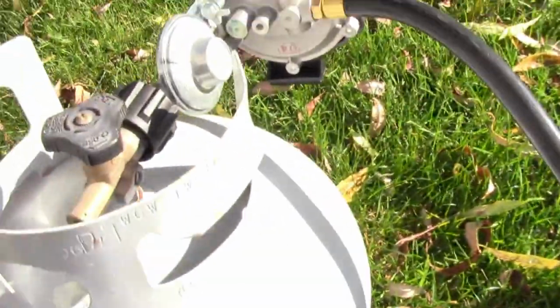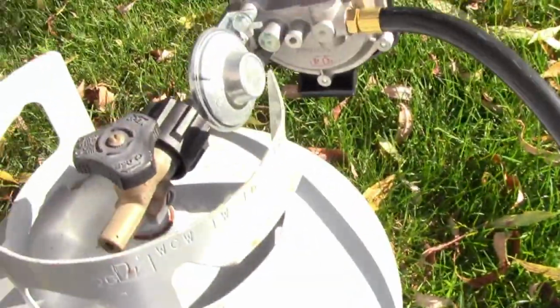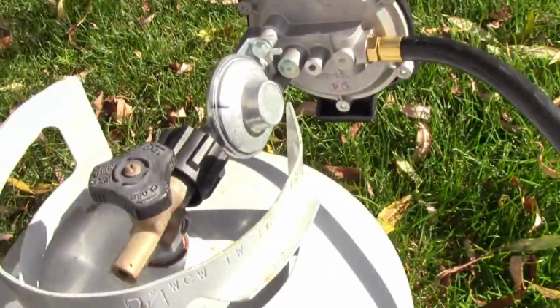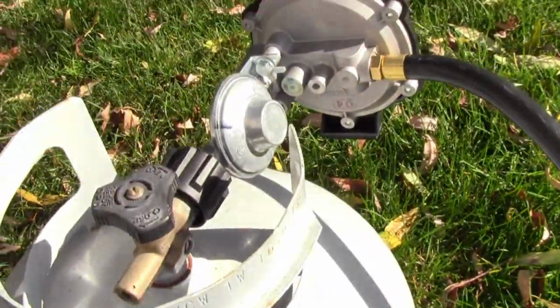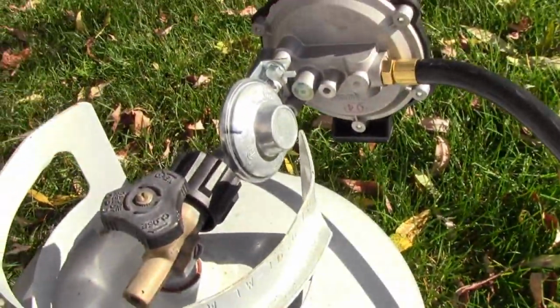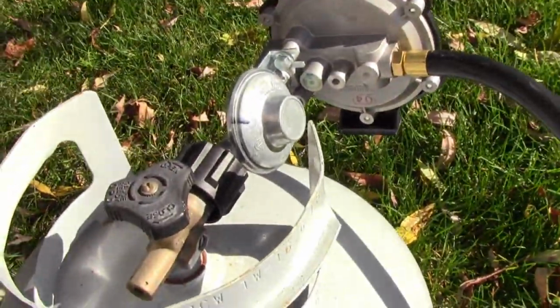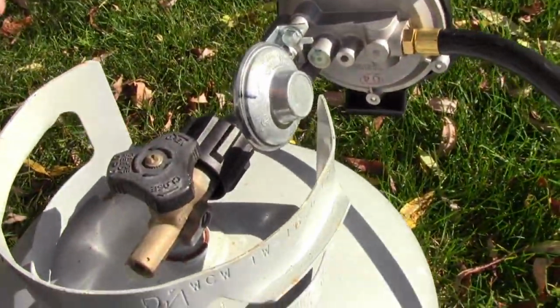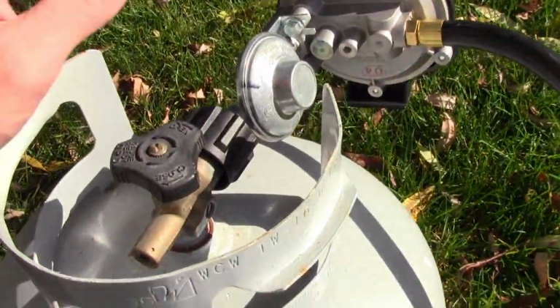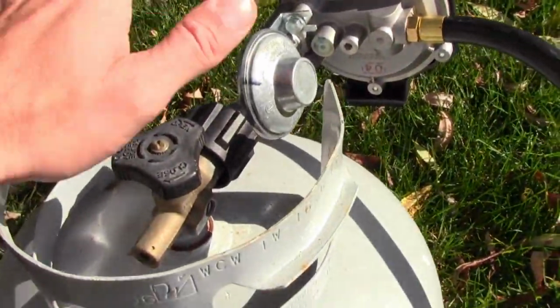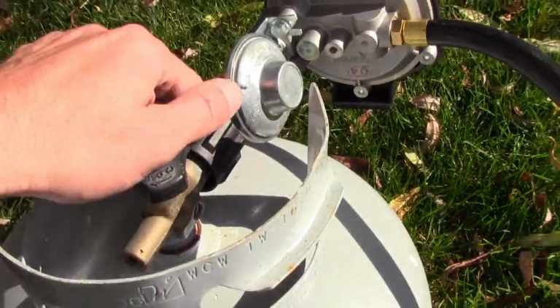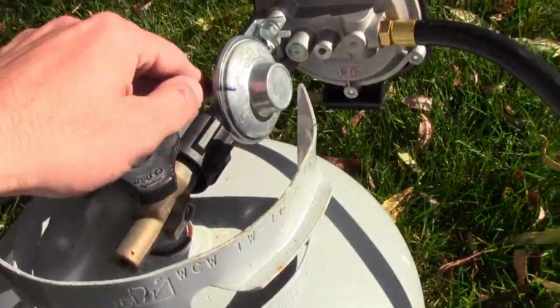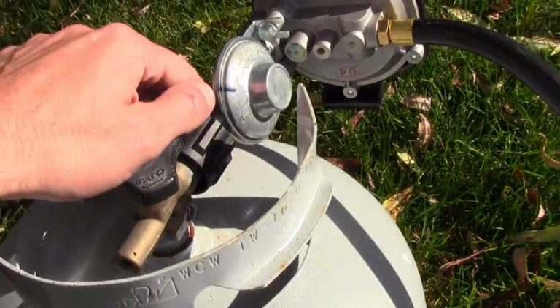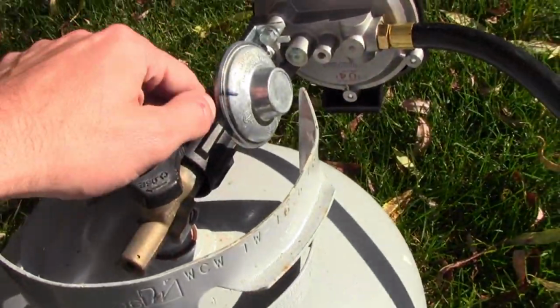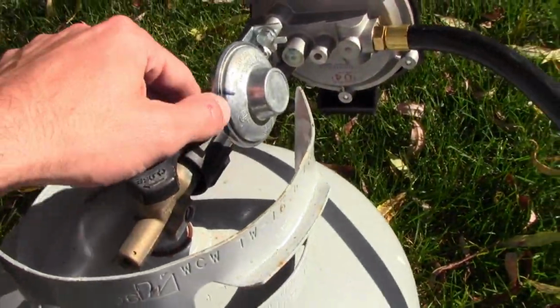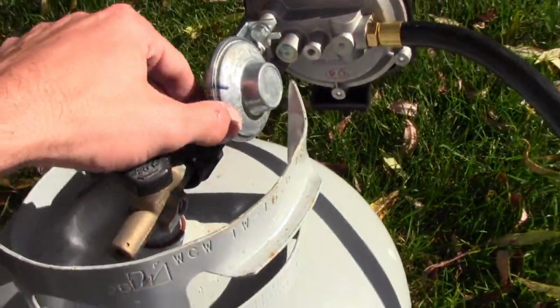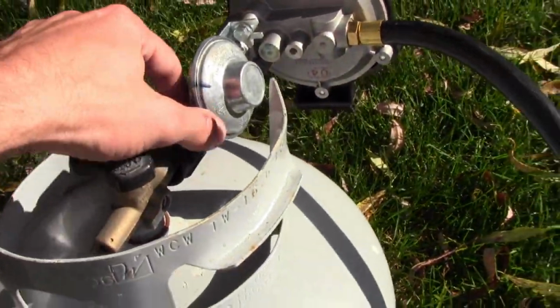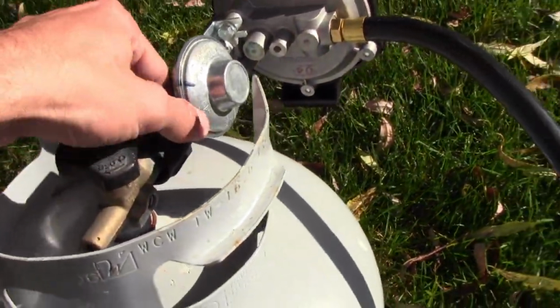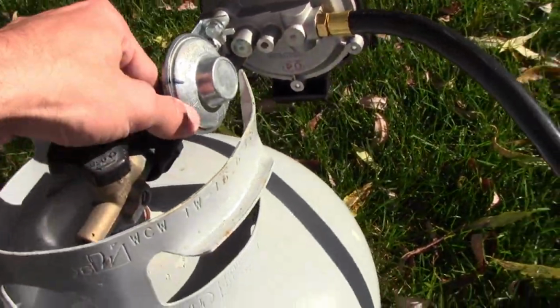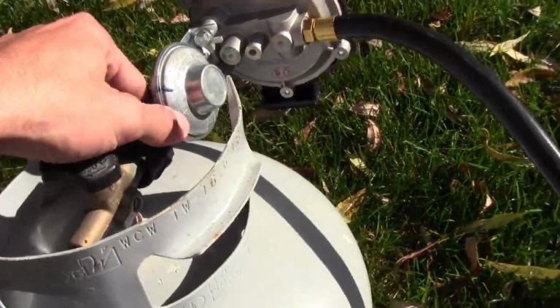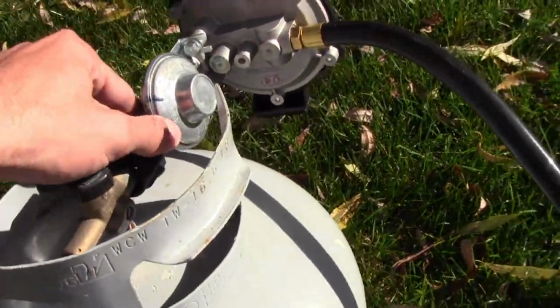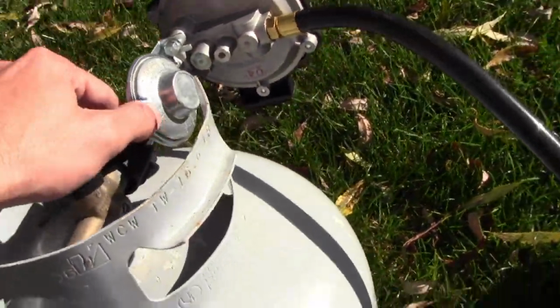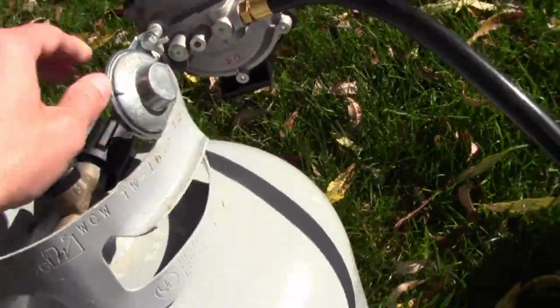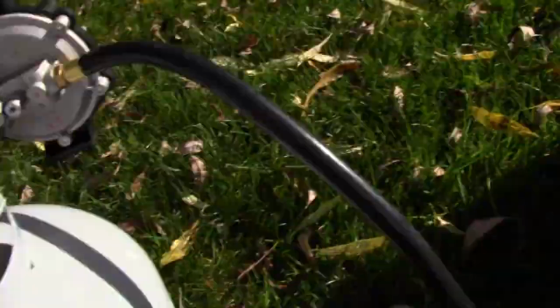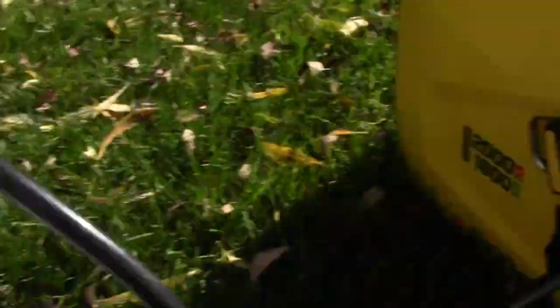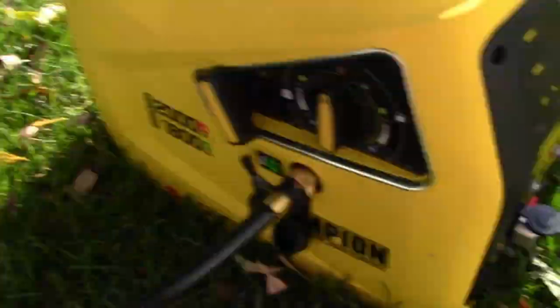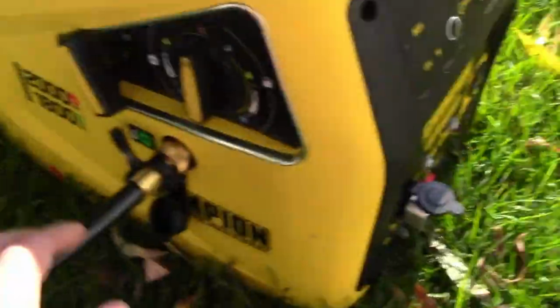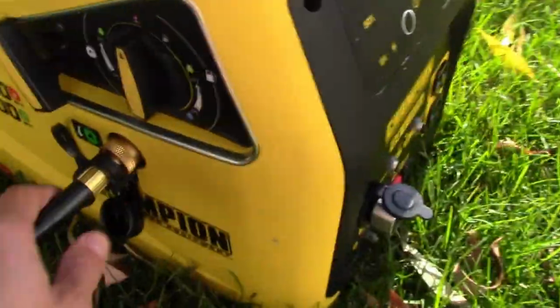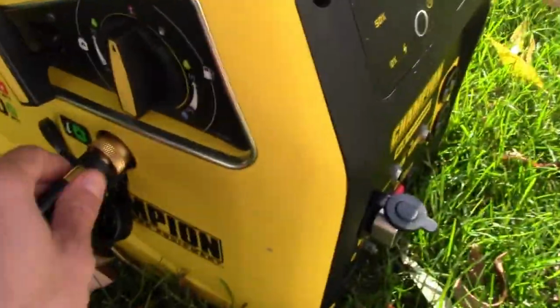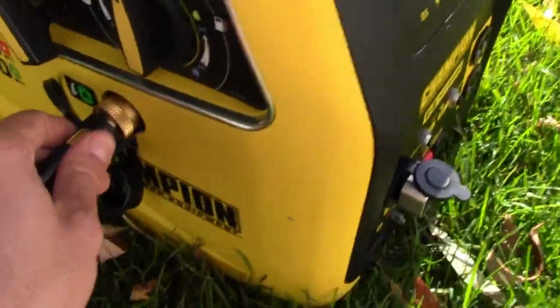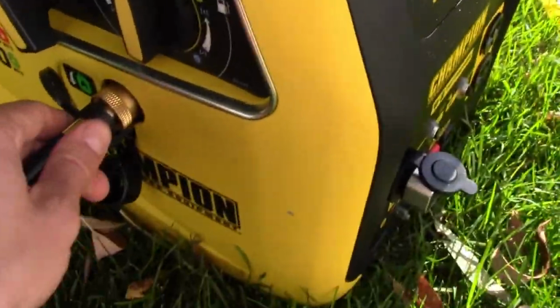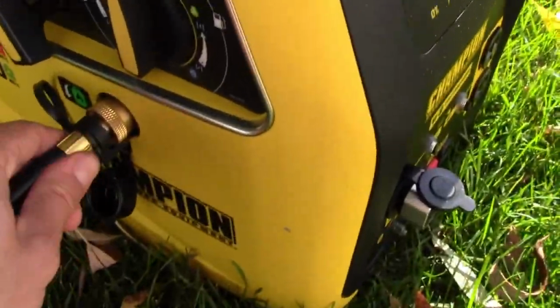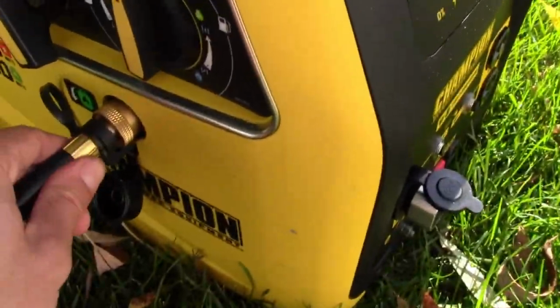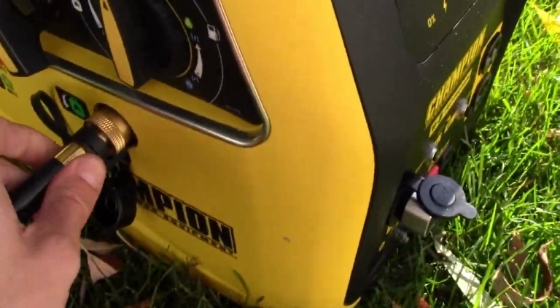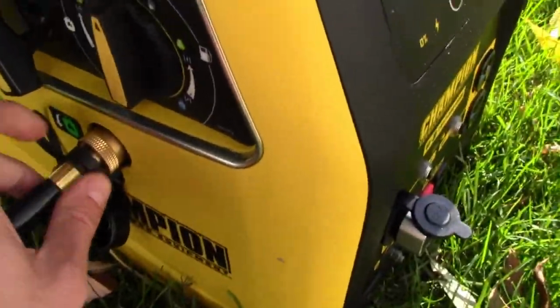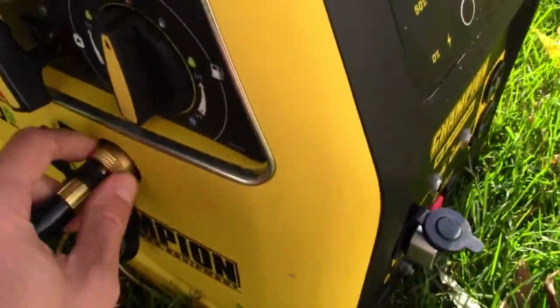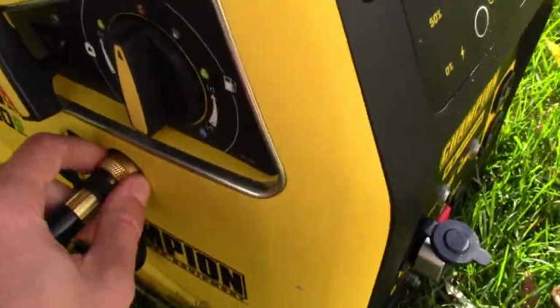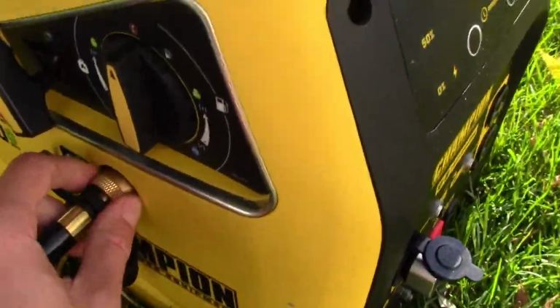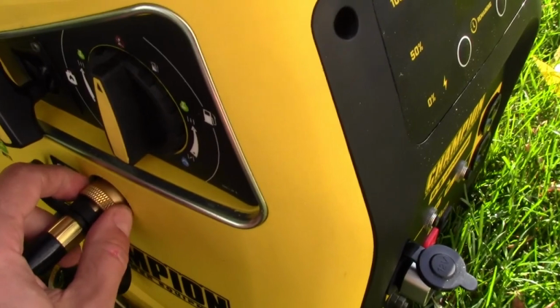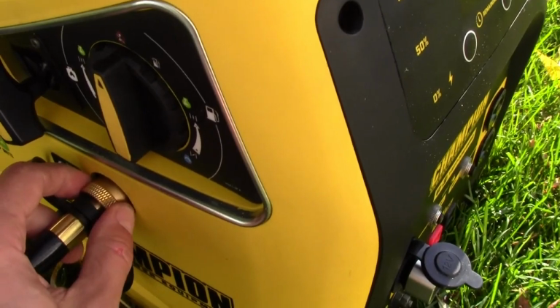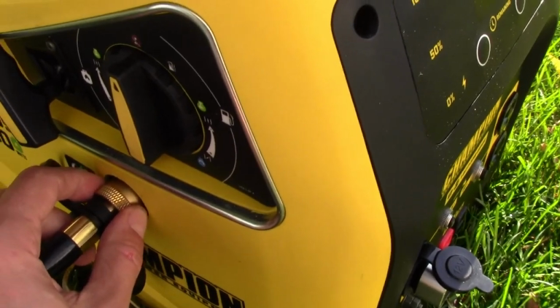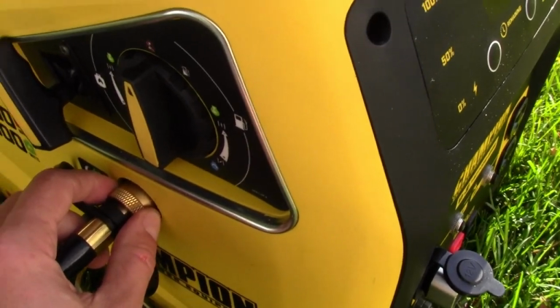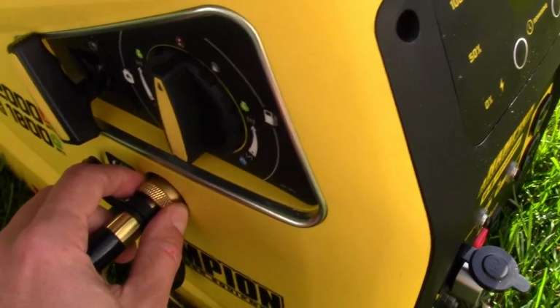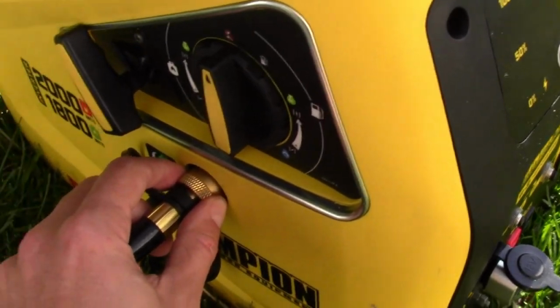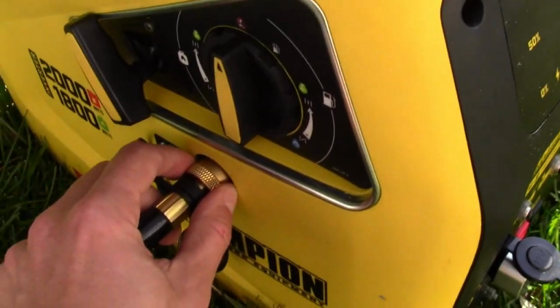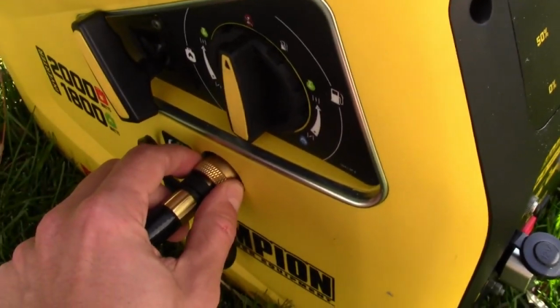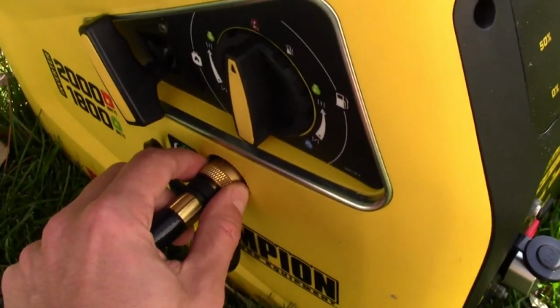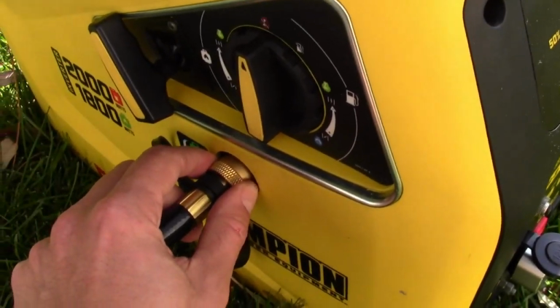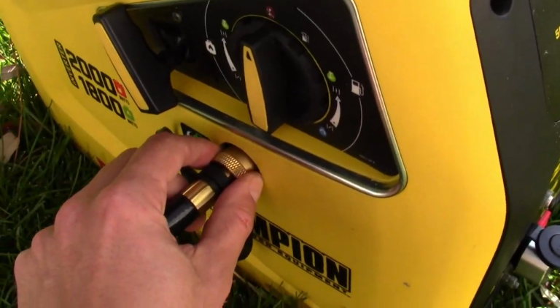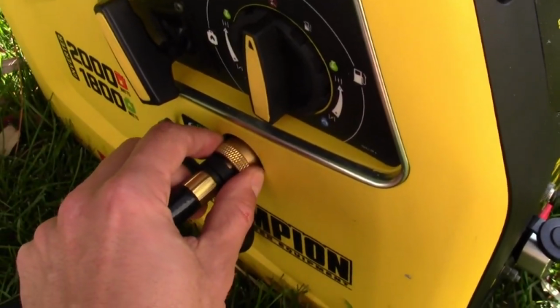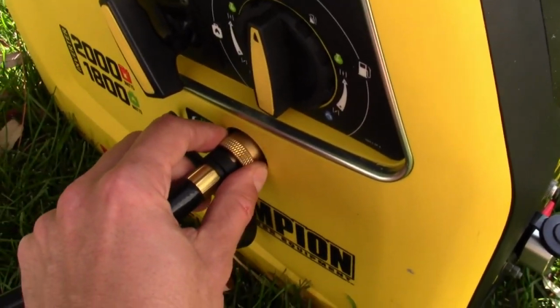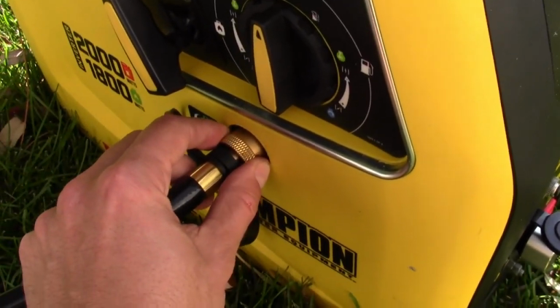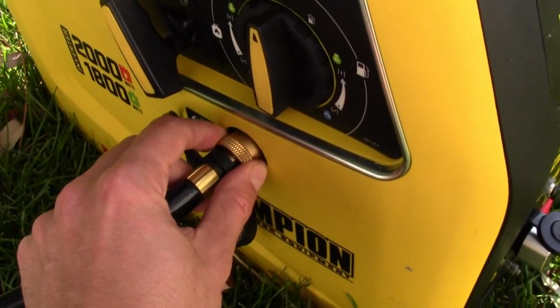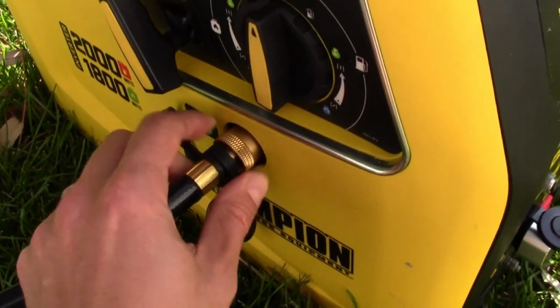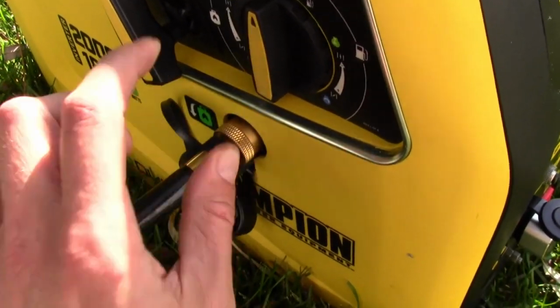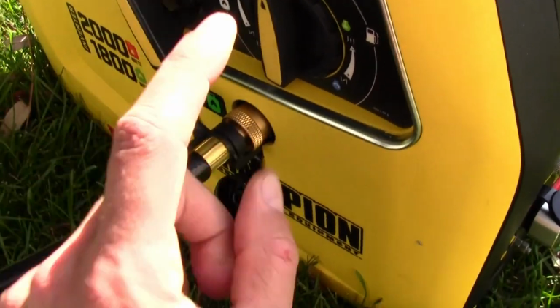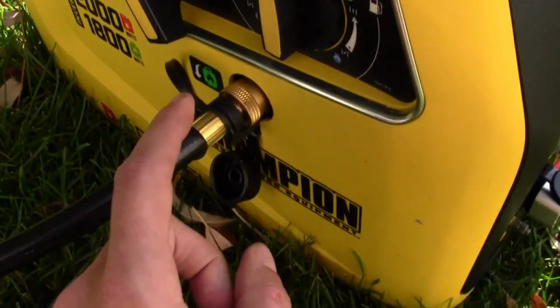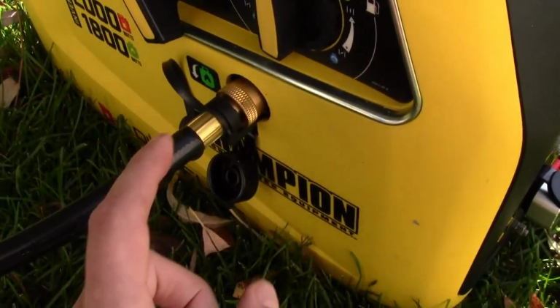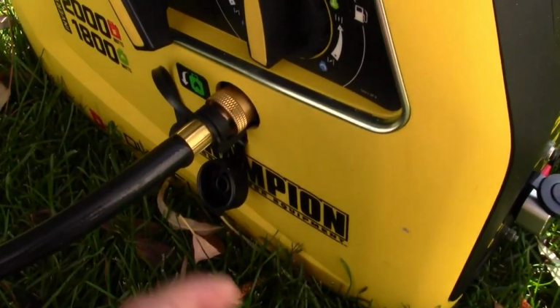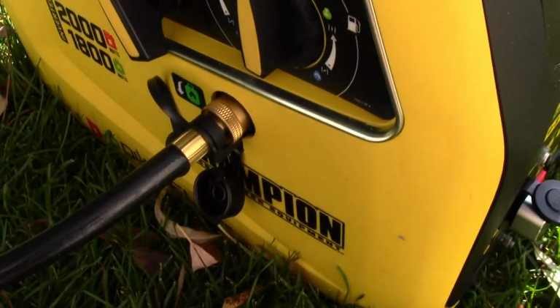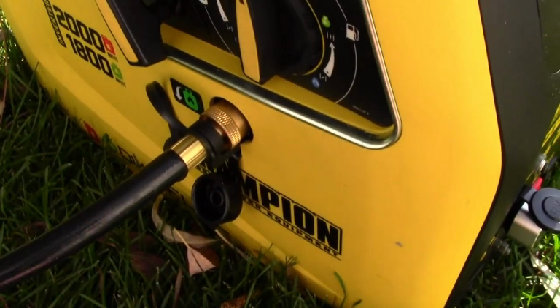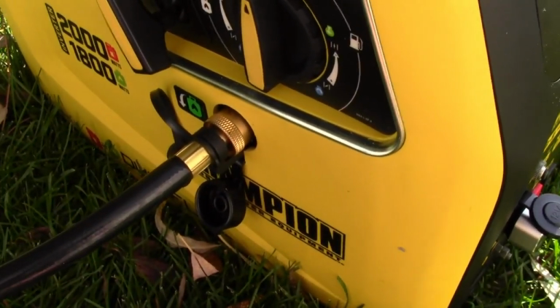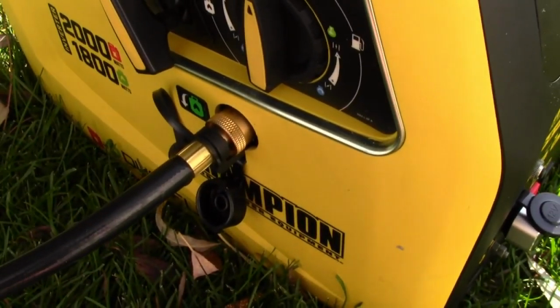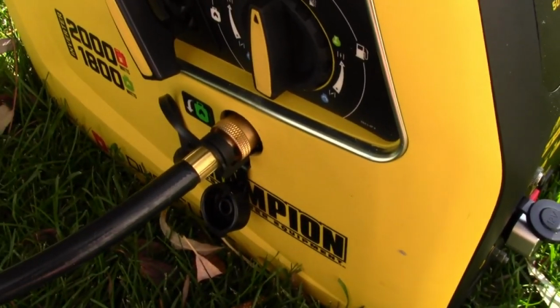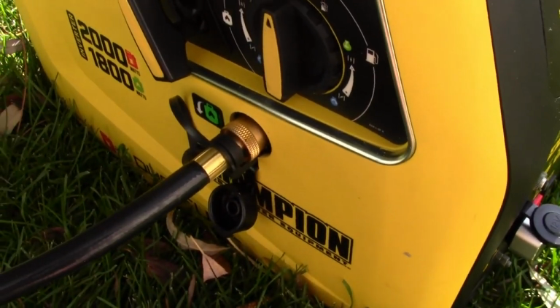To hook this thing up, you literally just plug in the regulator — your hose connects right in here. This is a quick connect fitting. Don't need any tools.